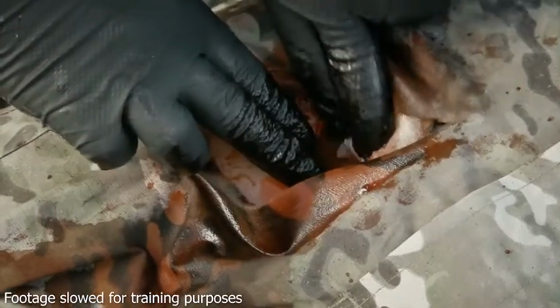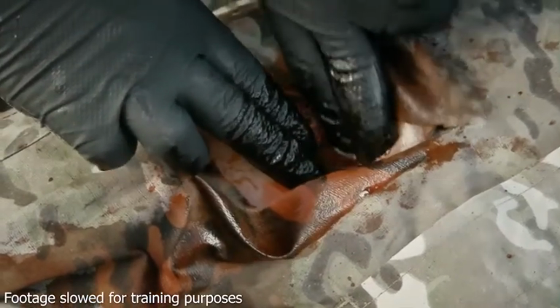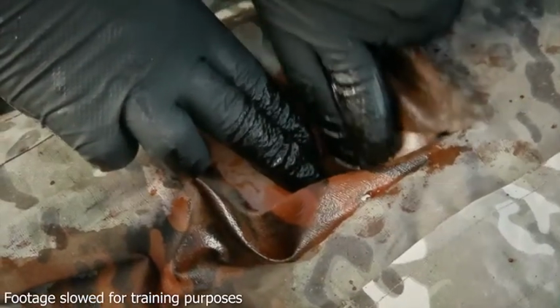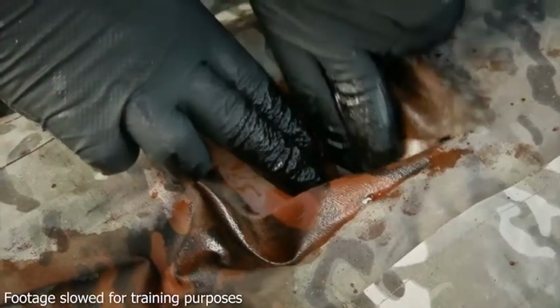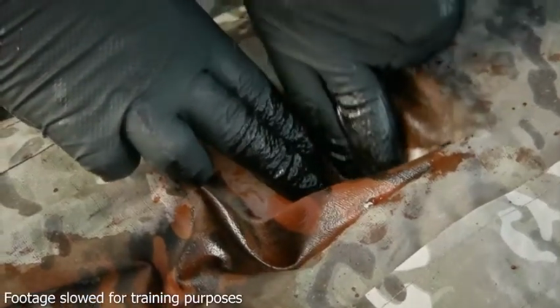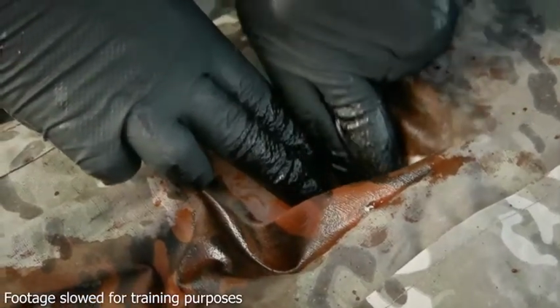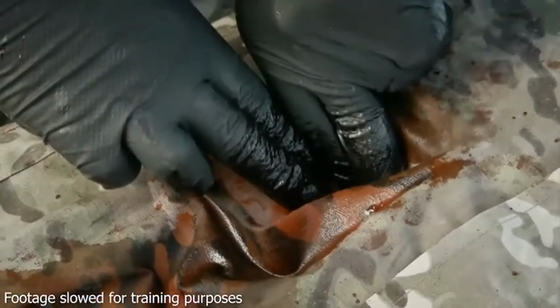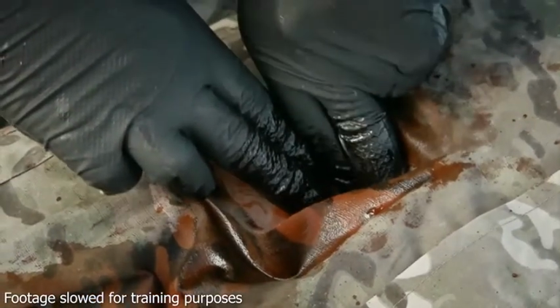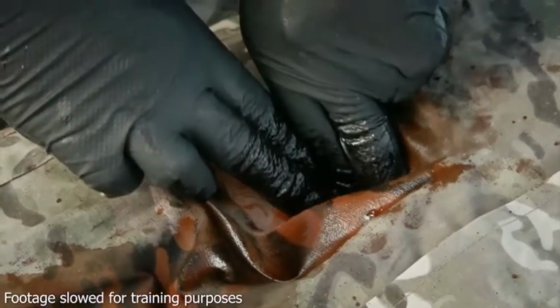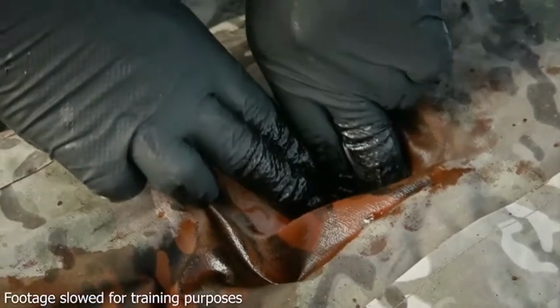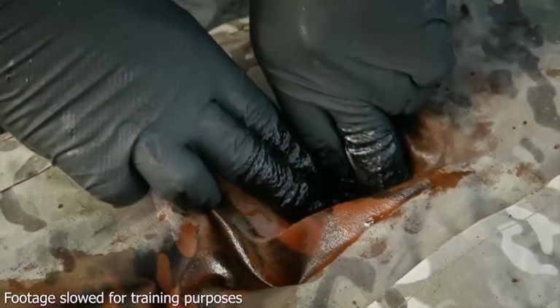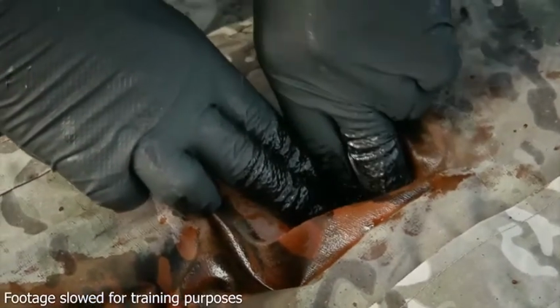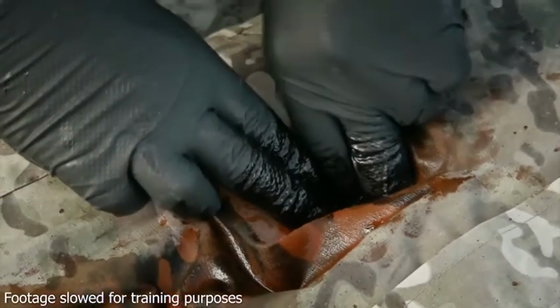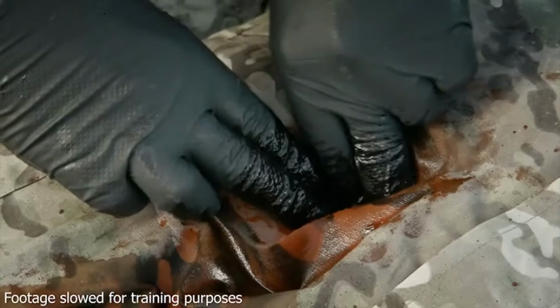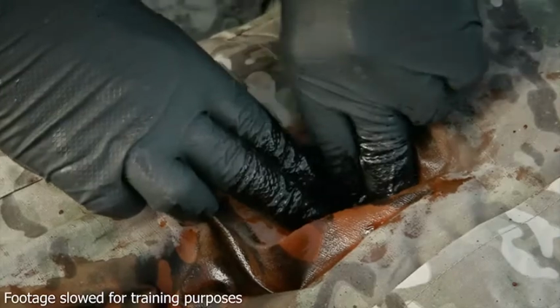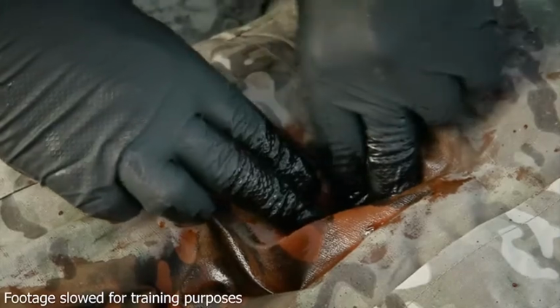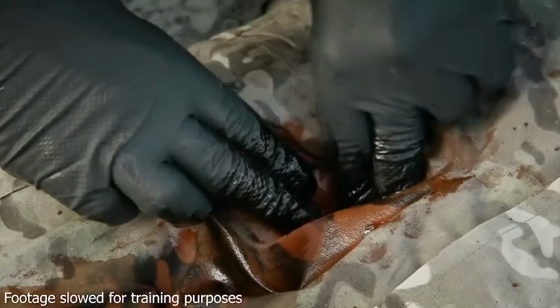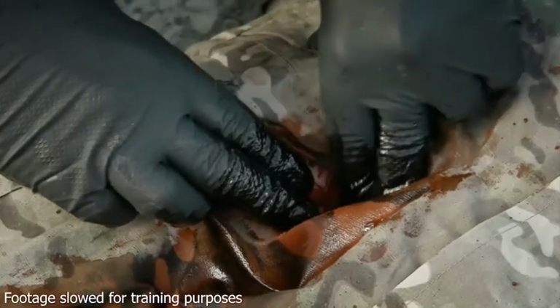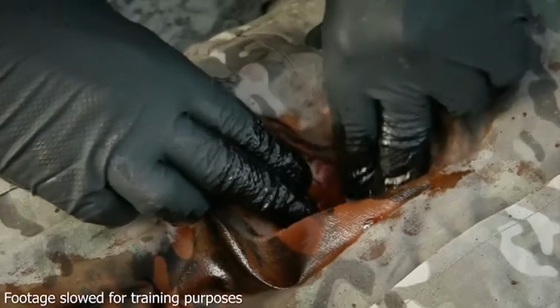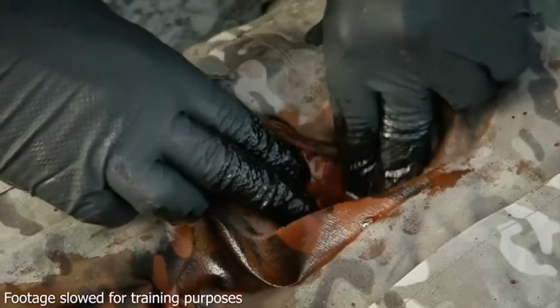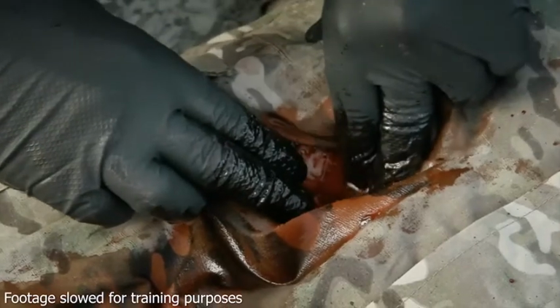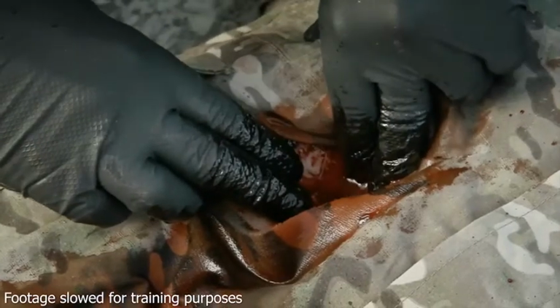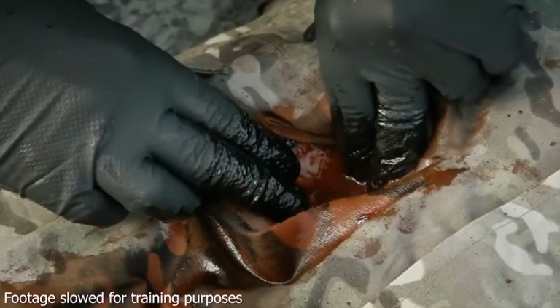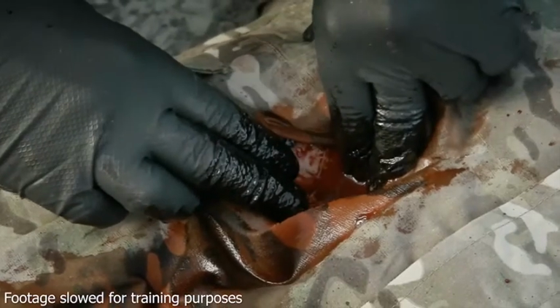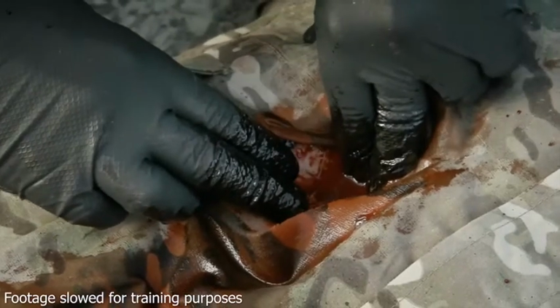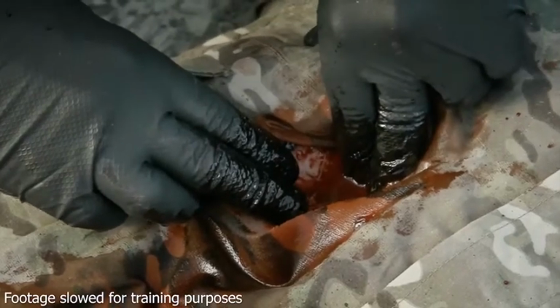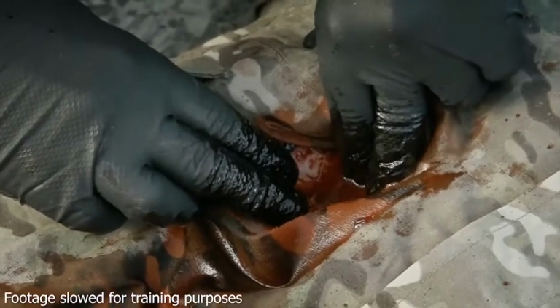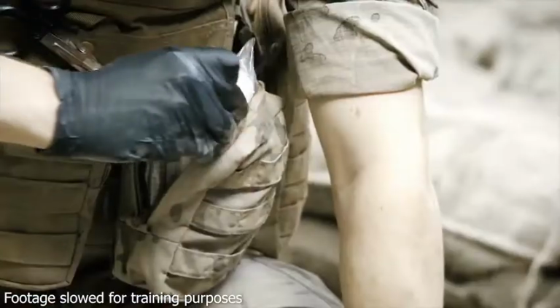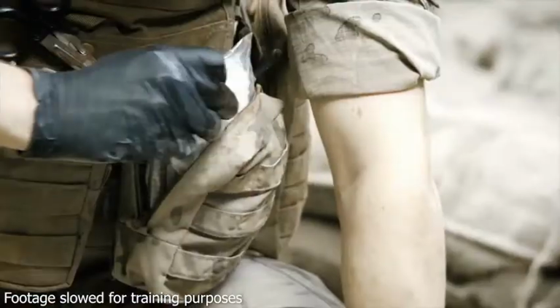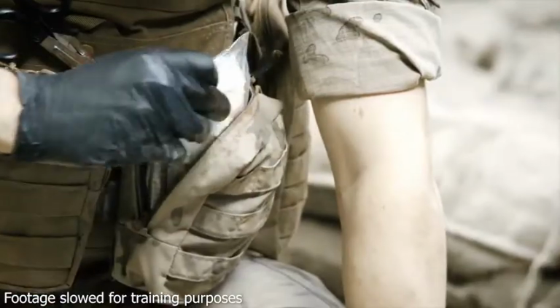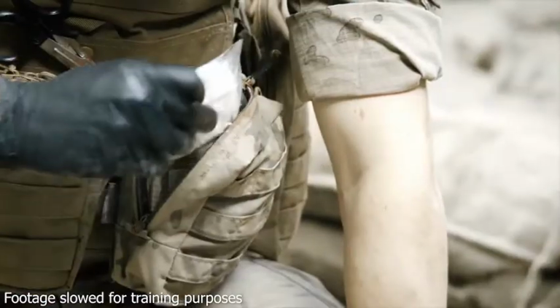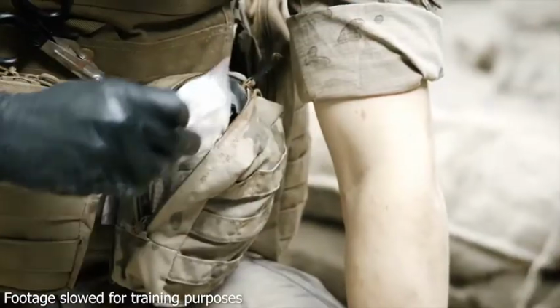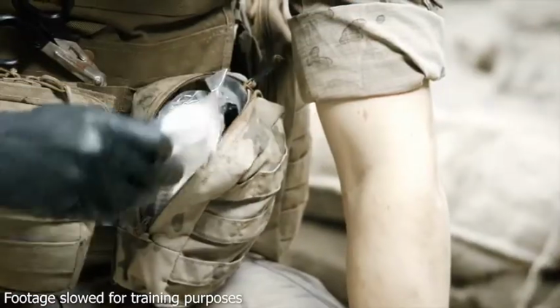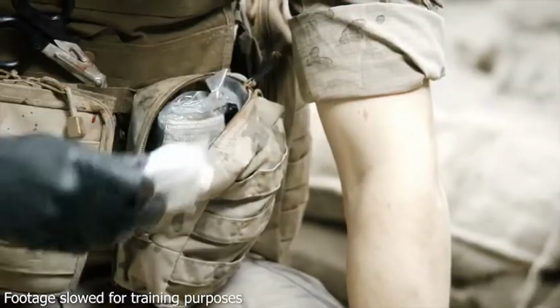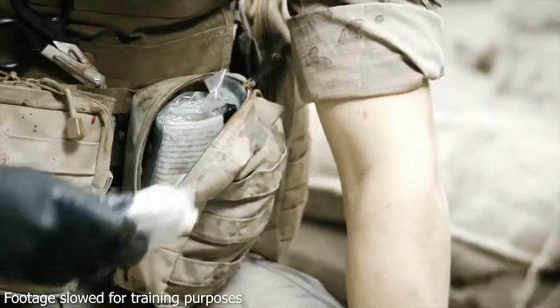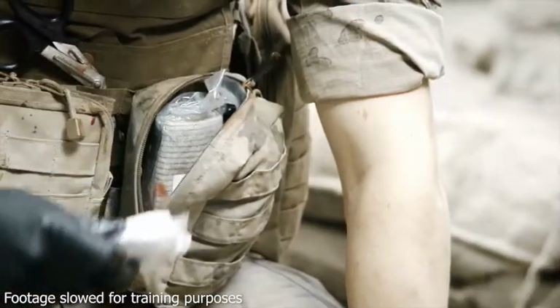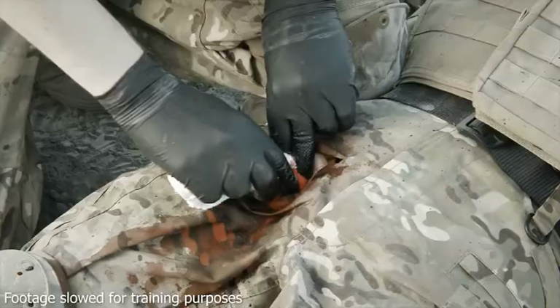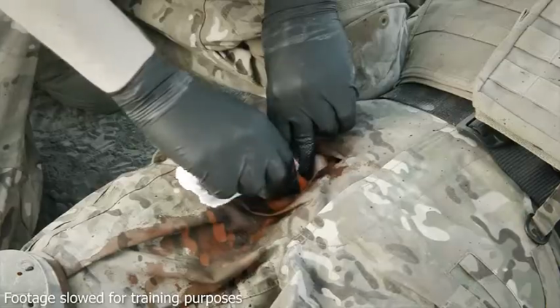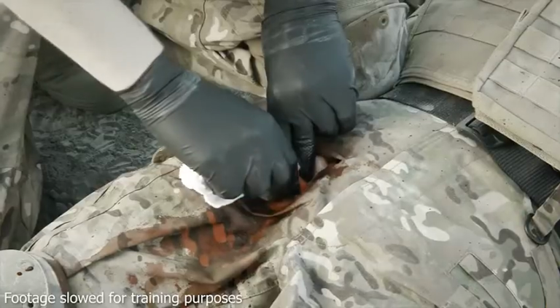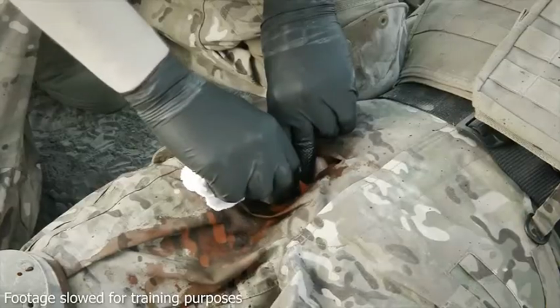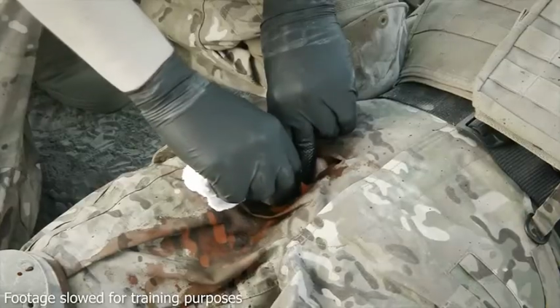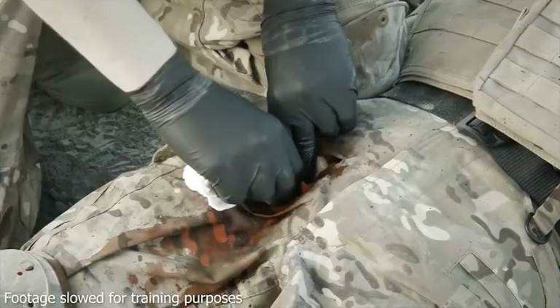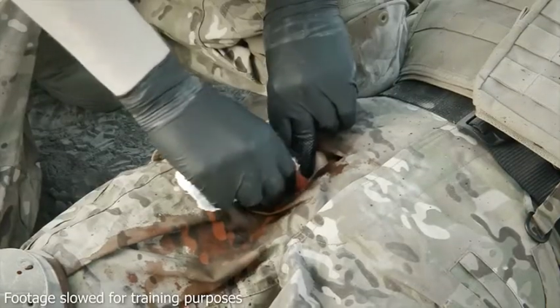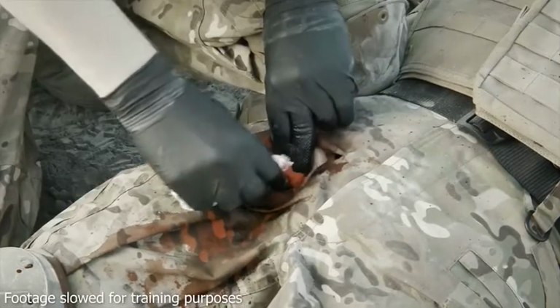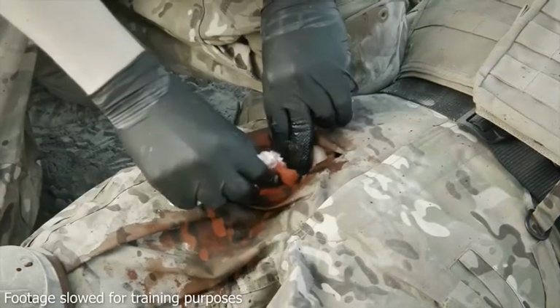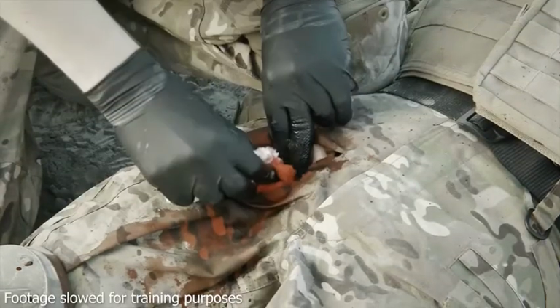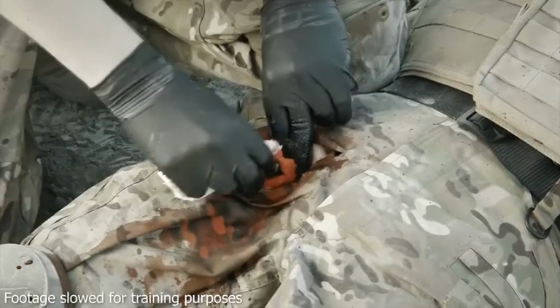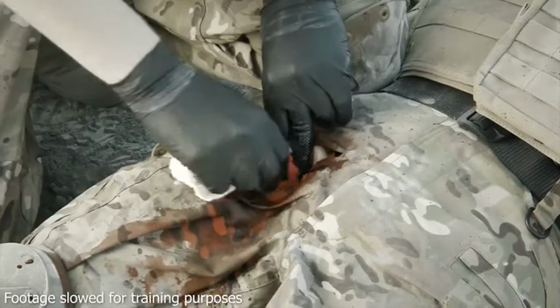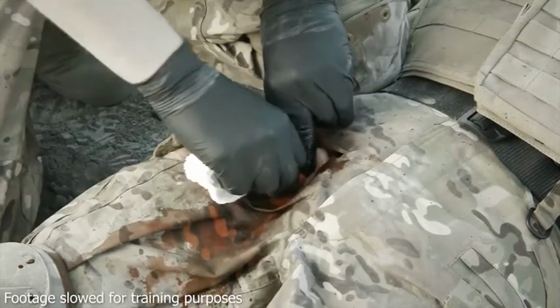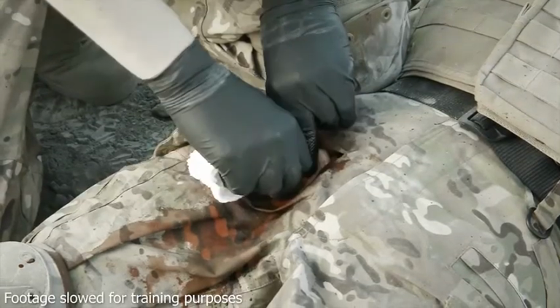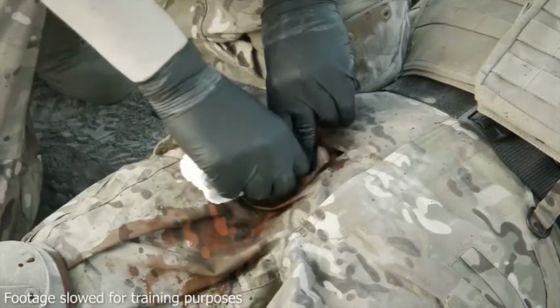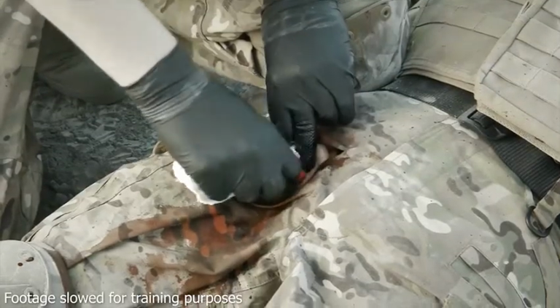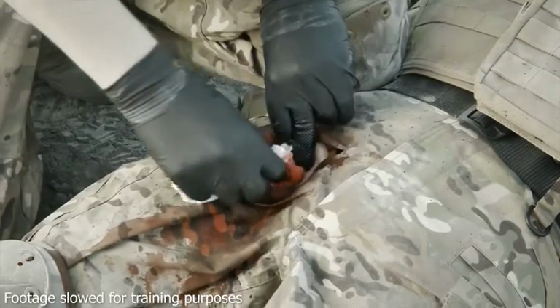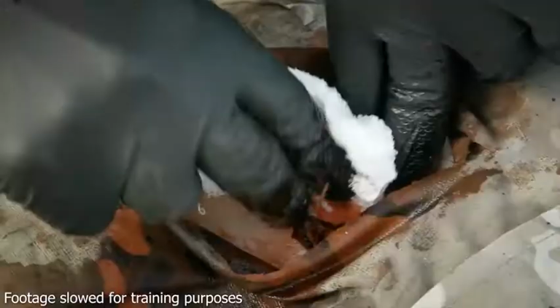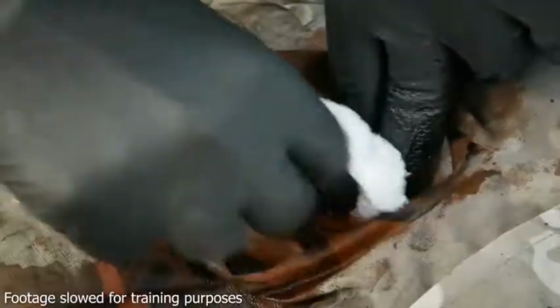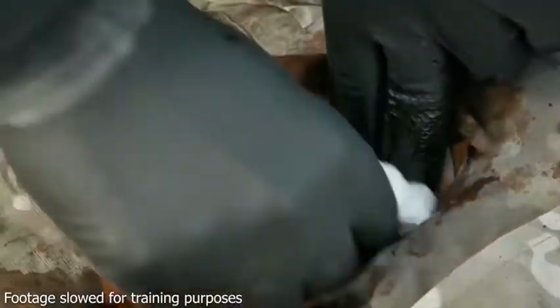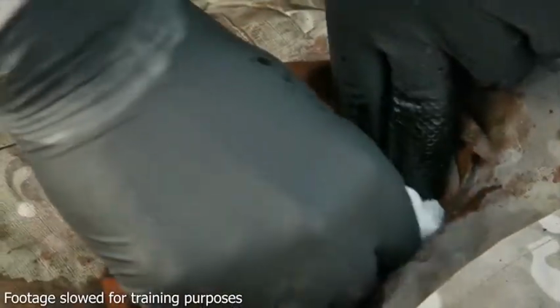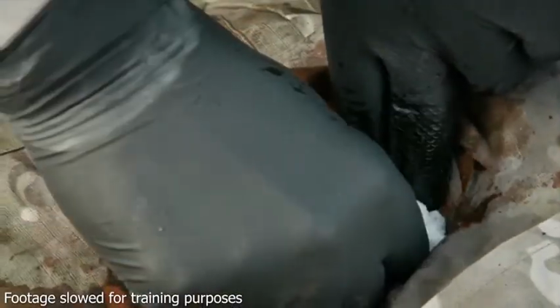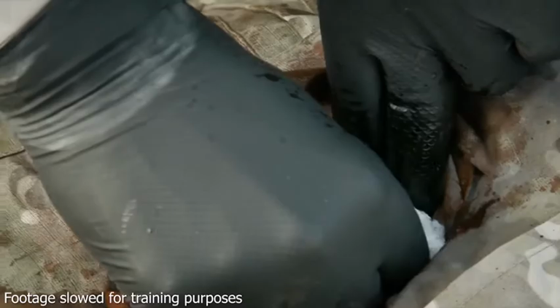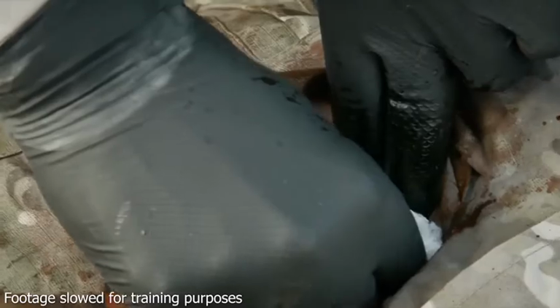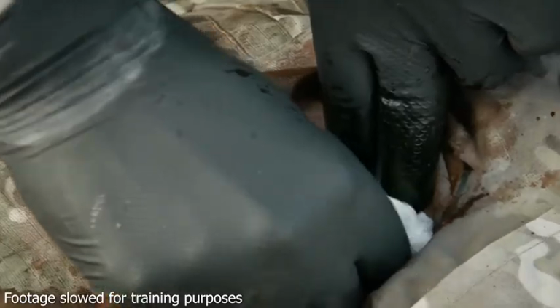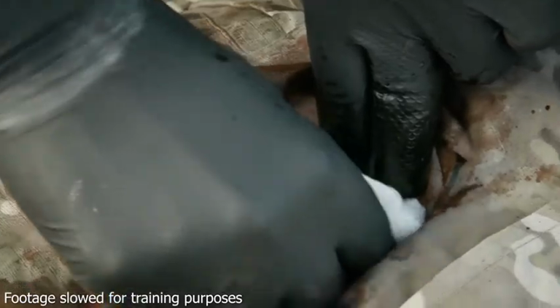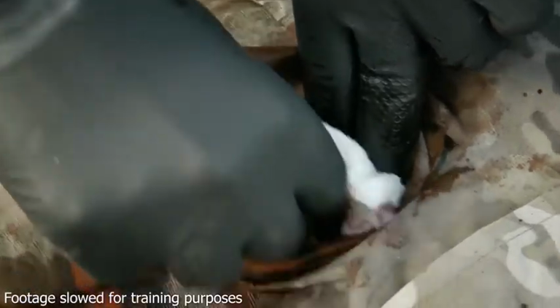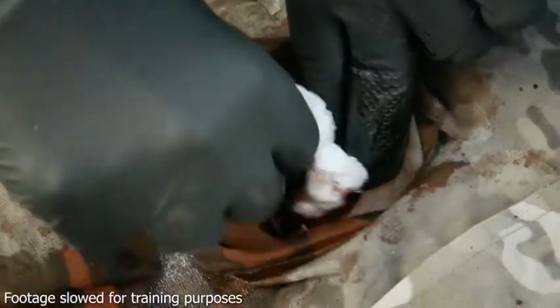If blood has pooled in the wound, remove the excess using plain gauze, swabs, or whatever material is available.